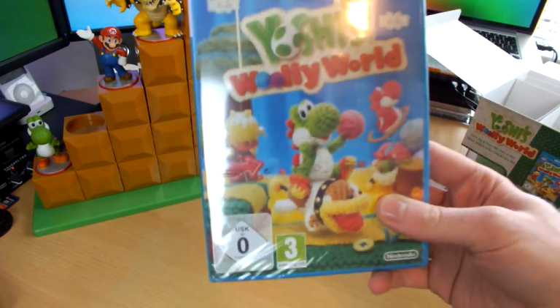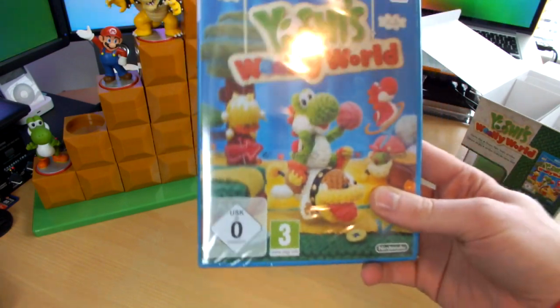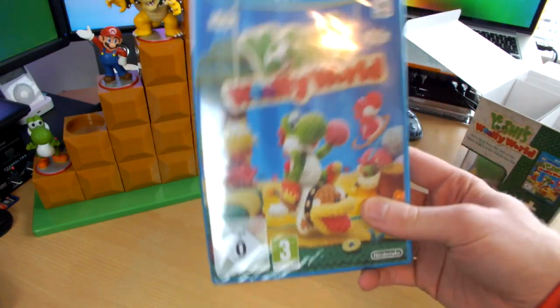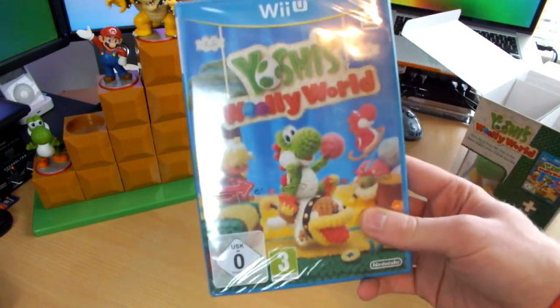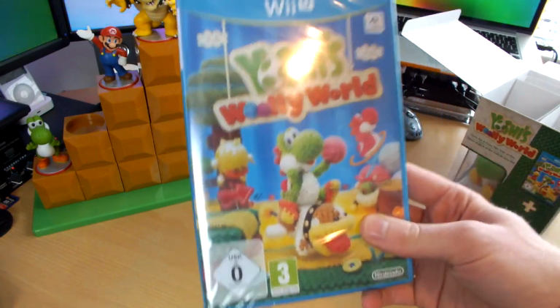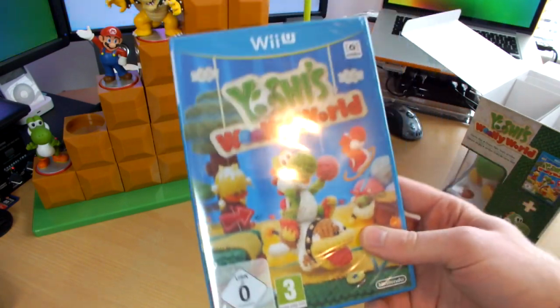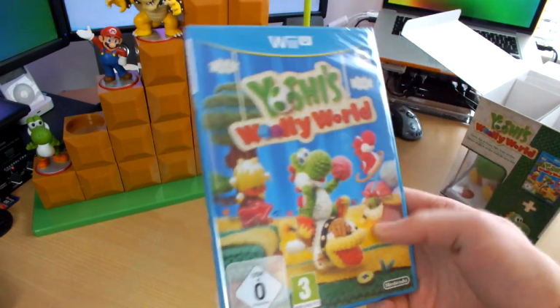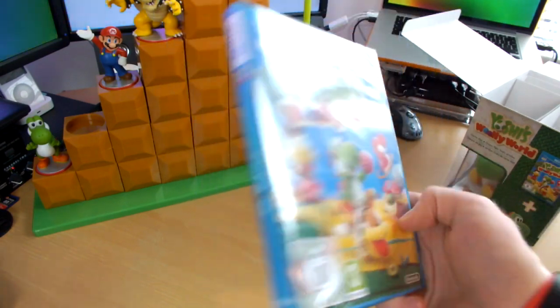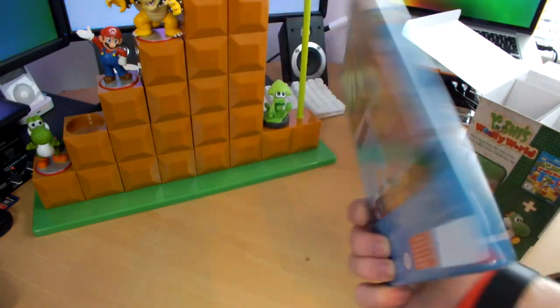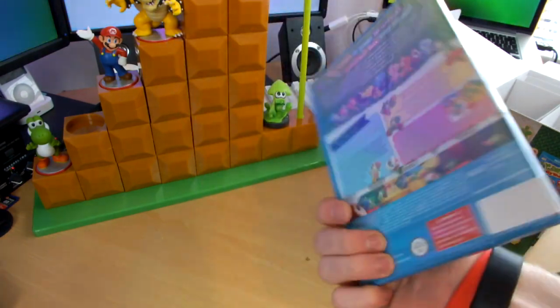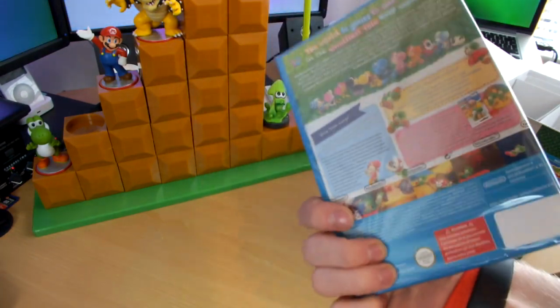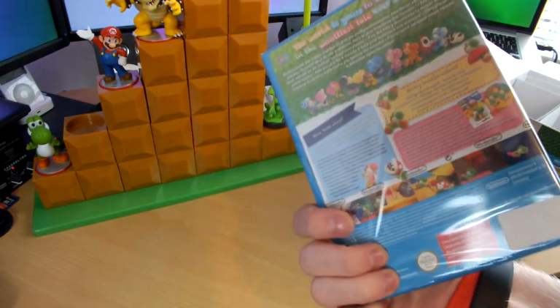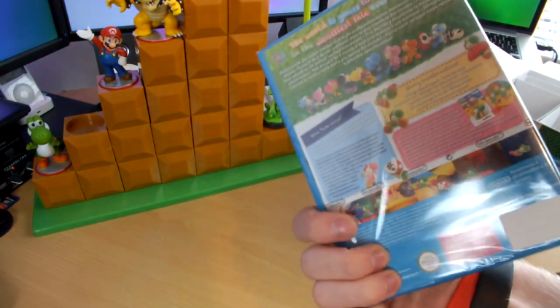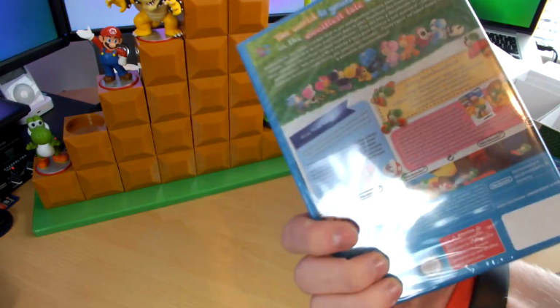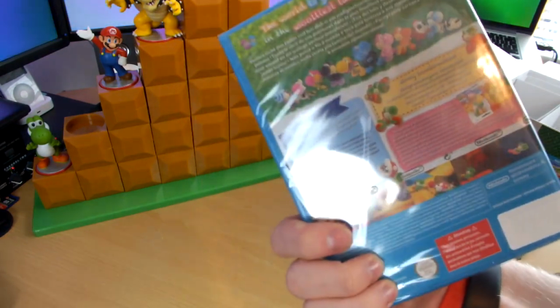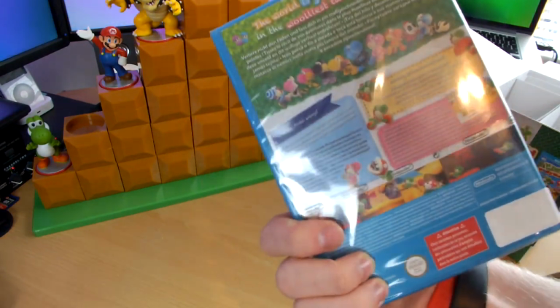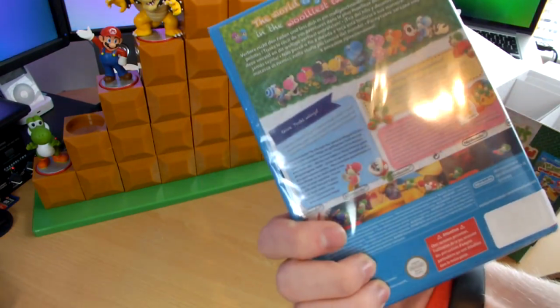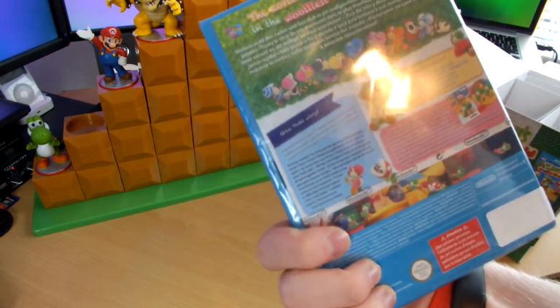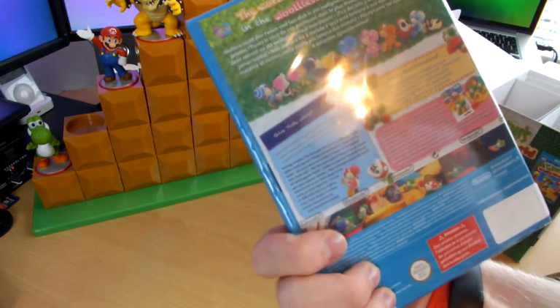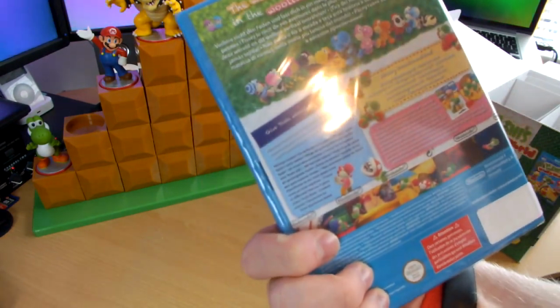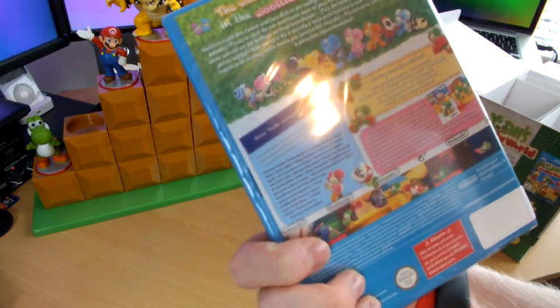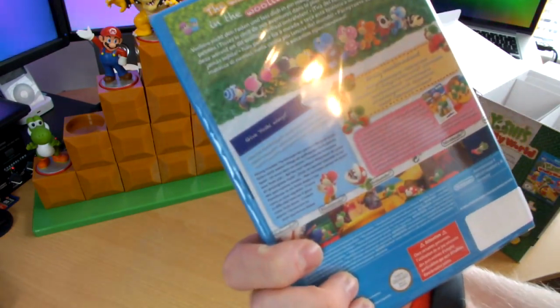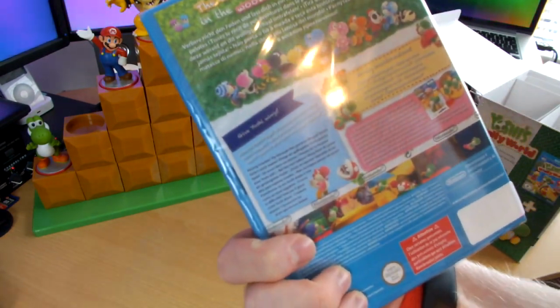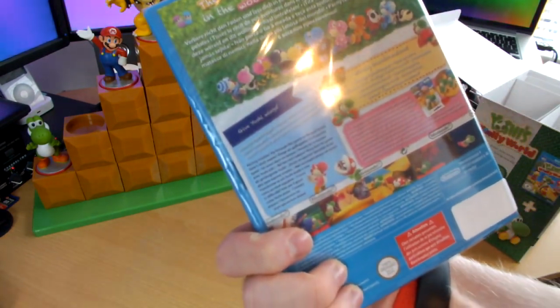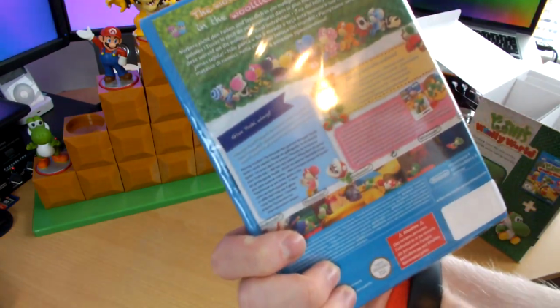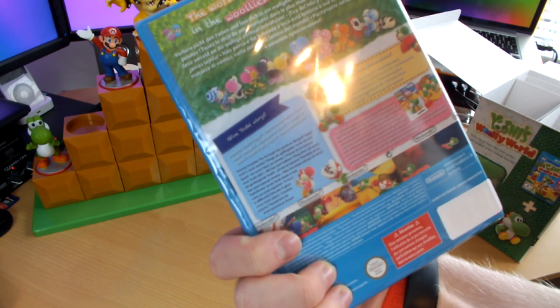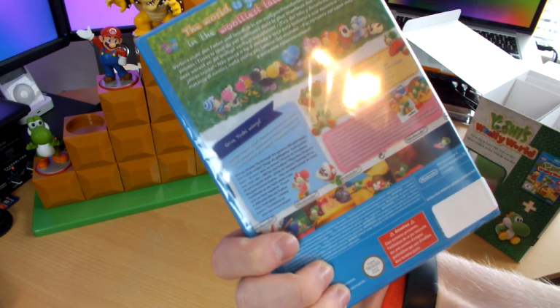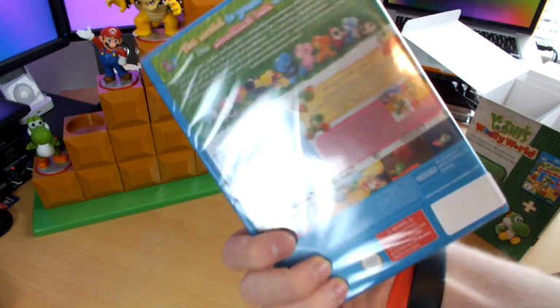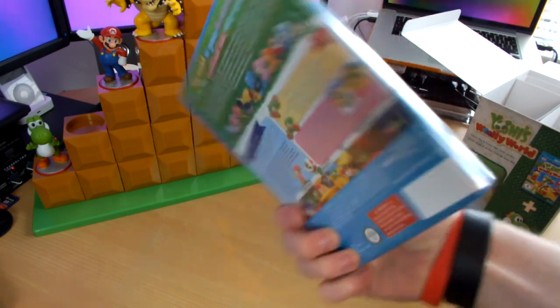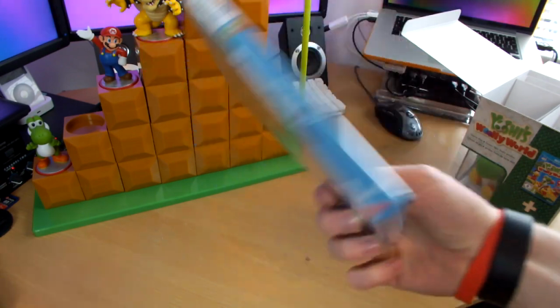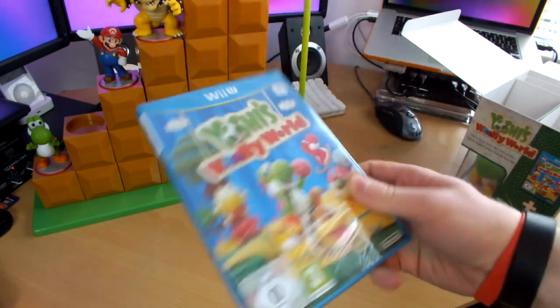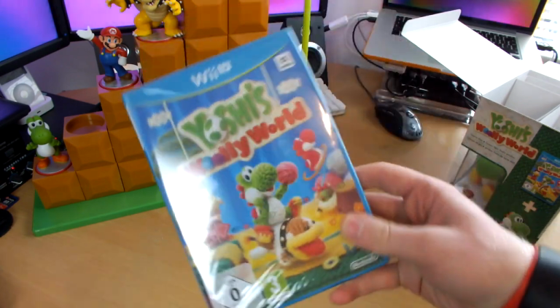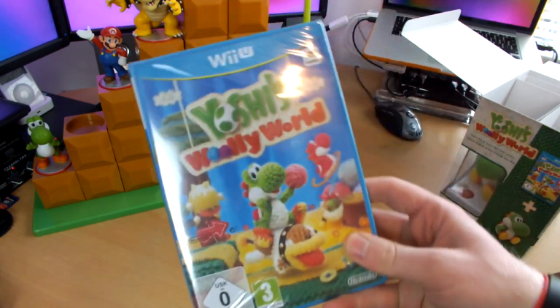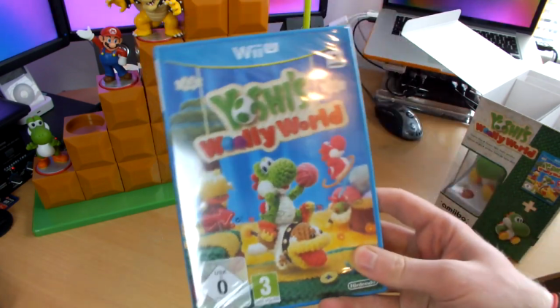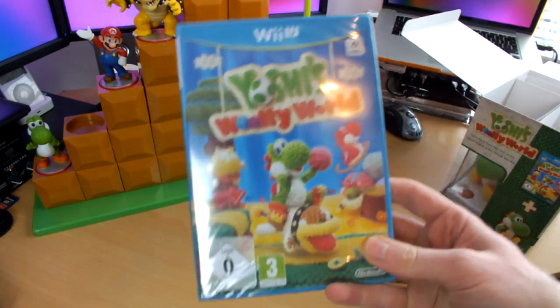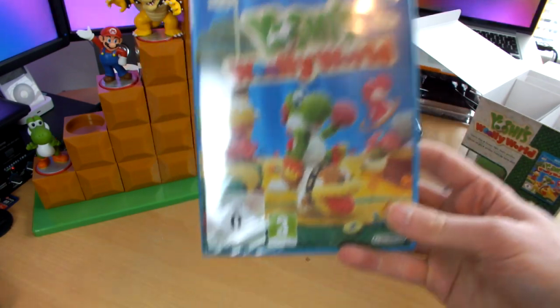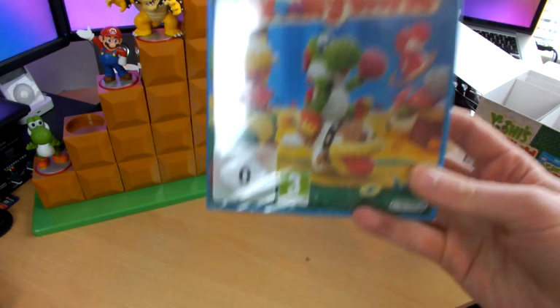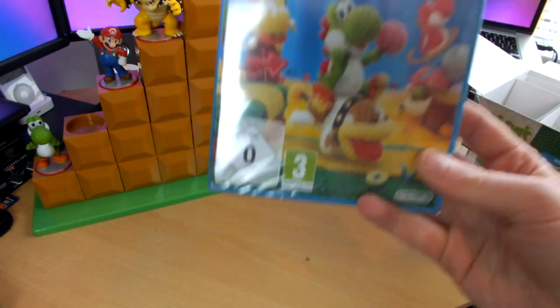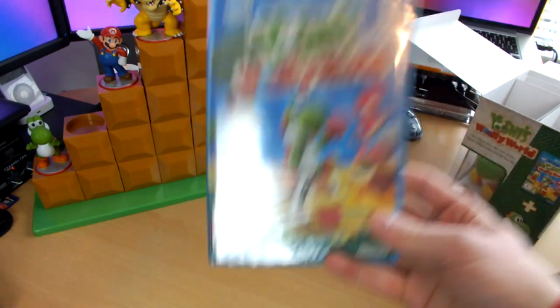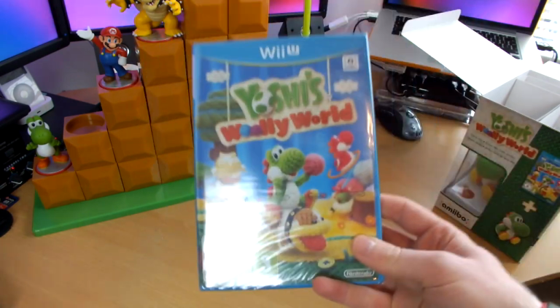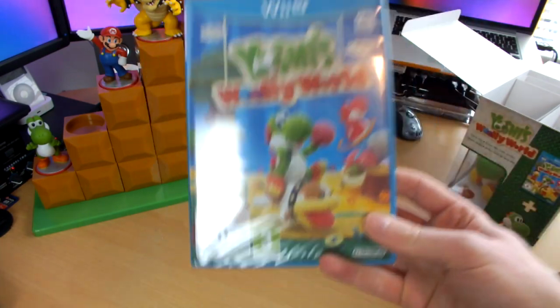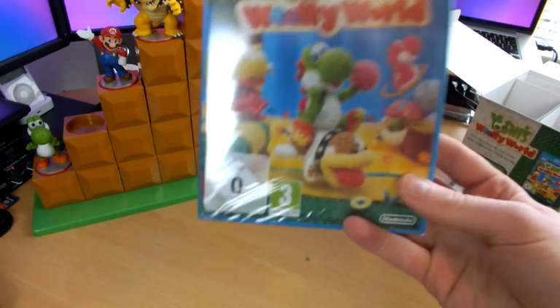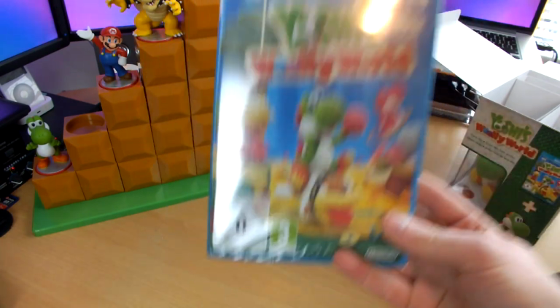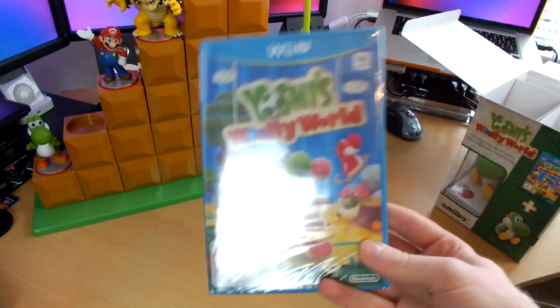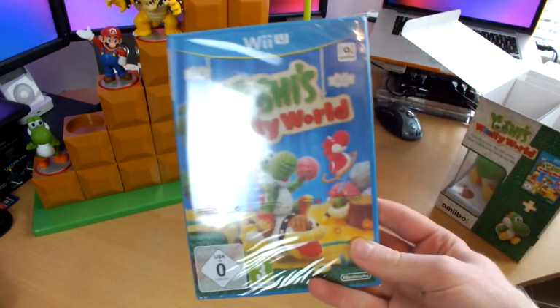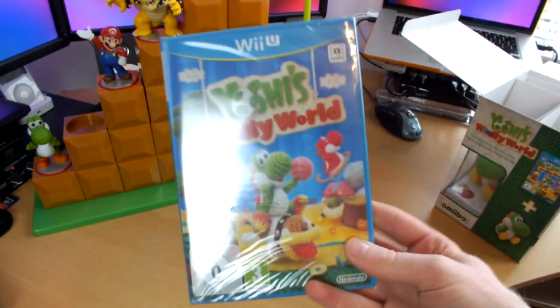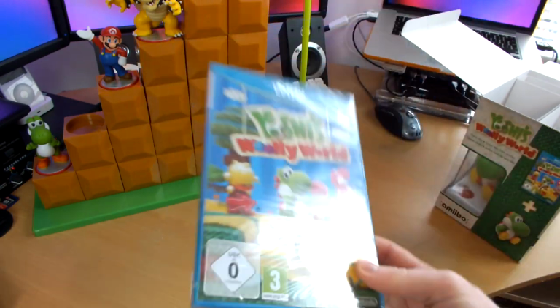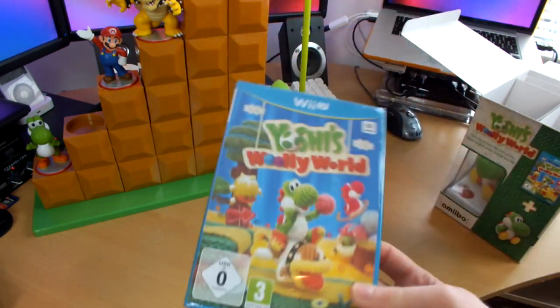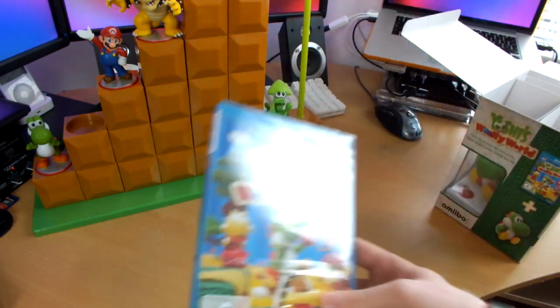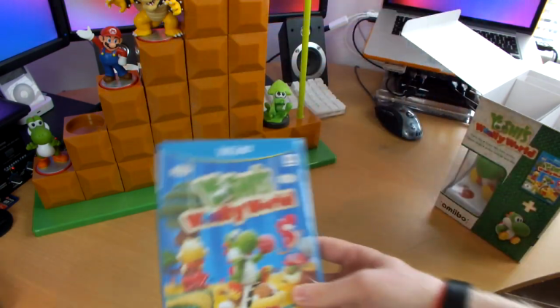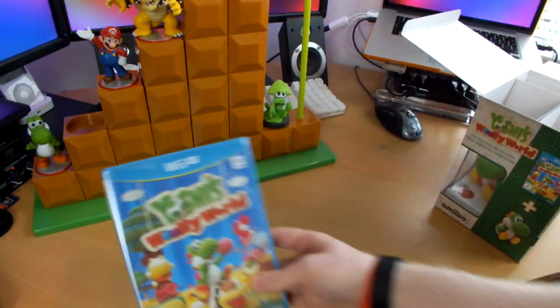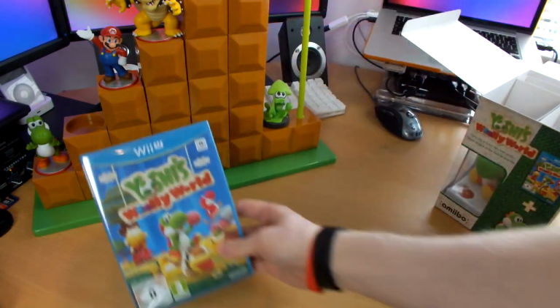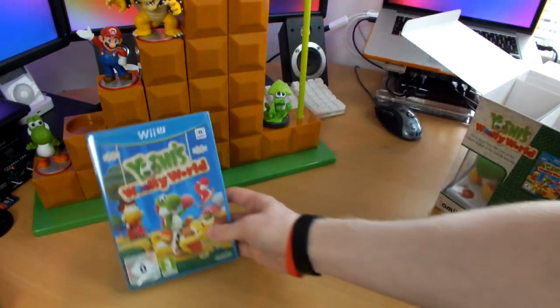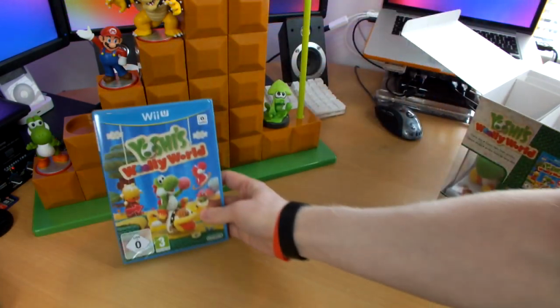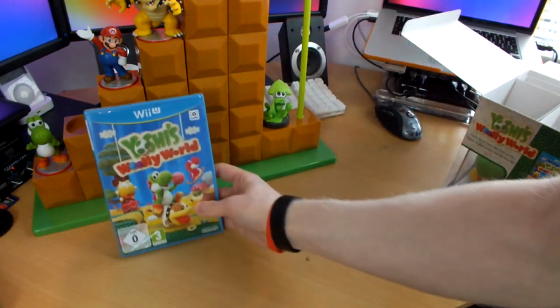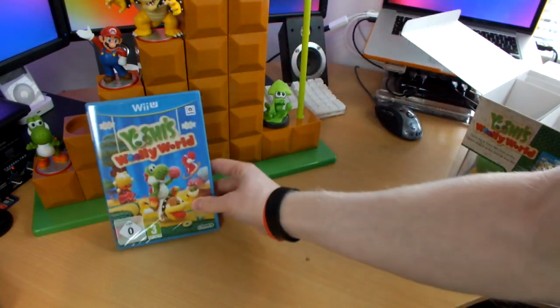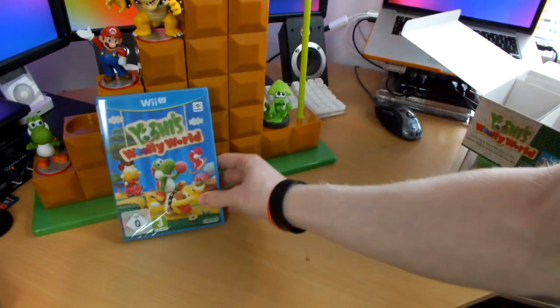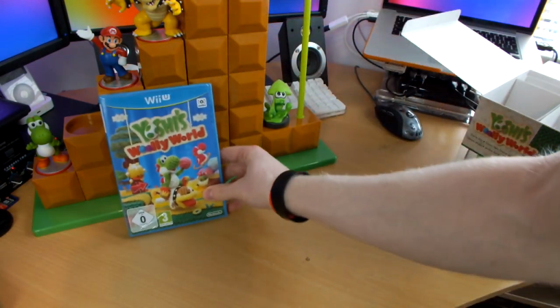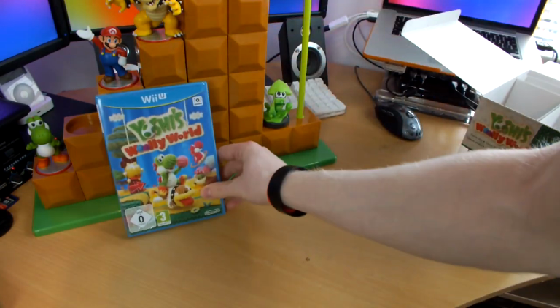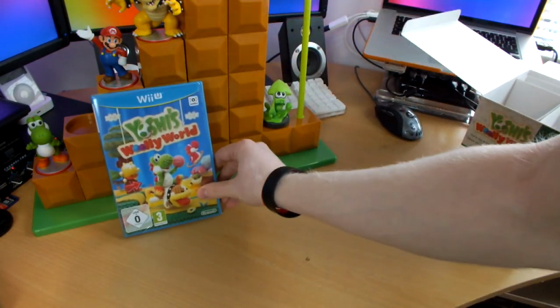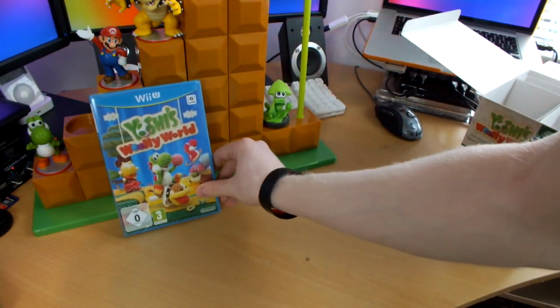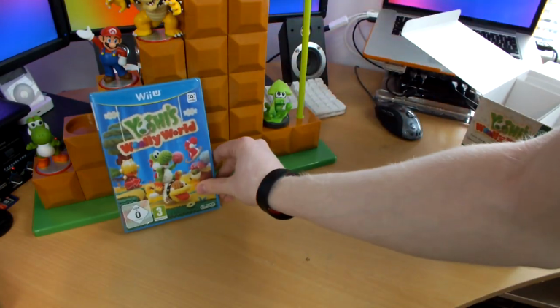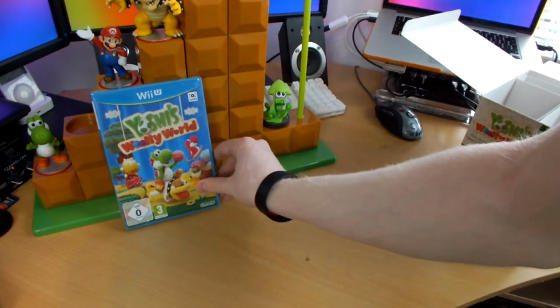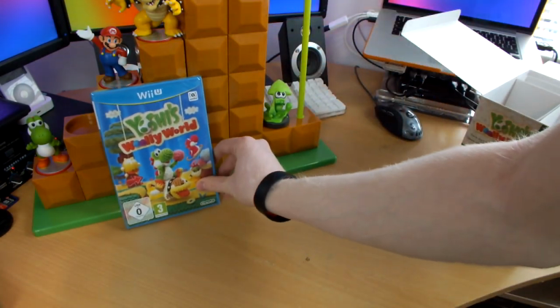But there we have it — Yoshi's Woolly World, a game I've wanted since I heard about it and now I finally have it. Colourful, wonderful artwork. Cannot wait to play that.